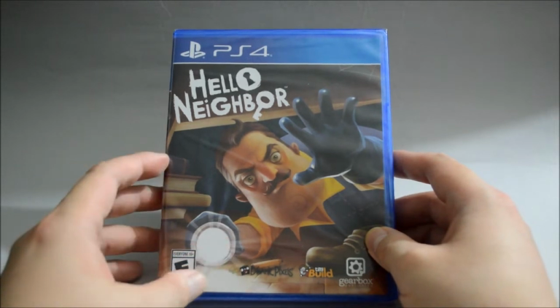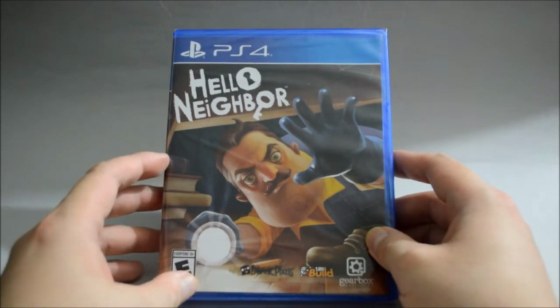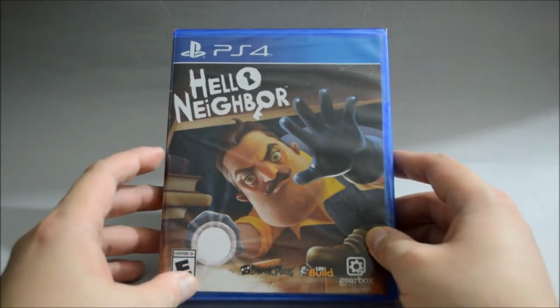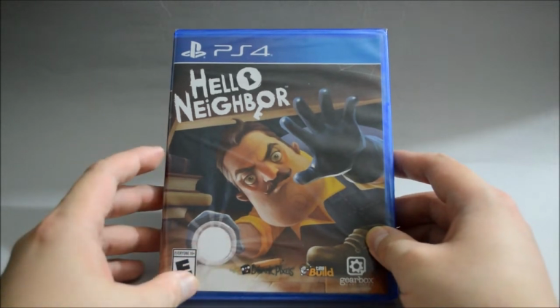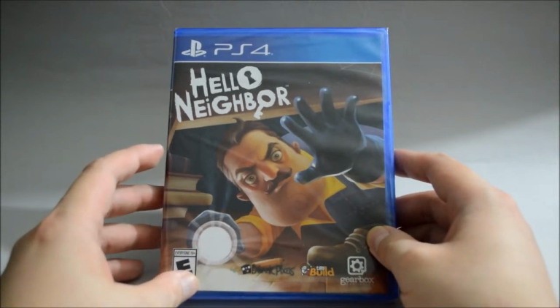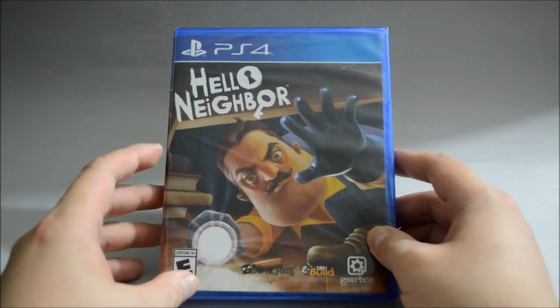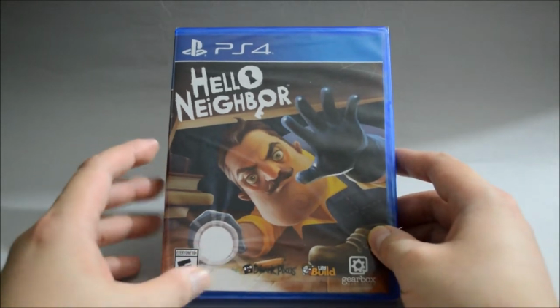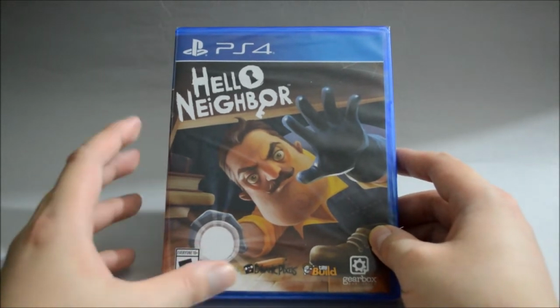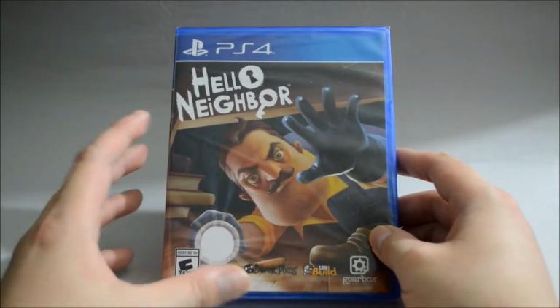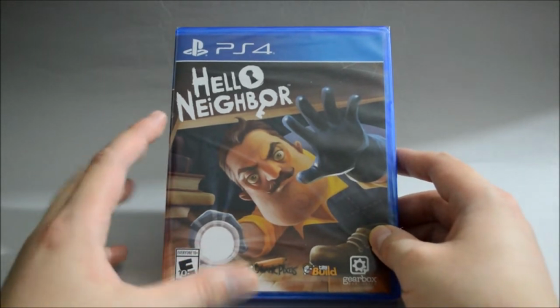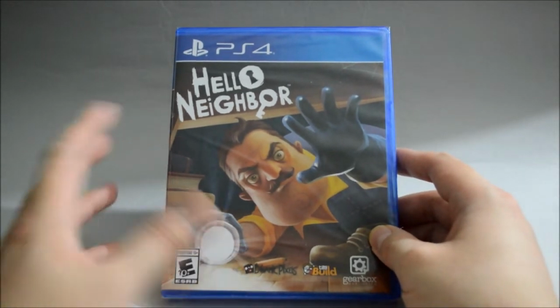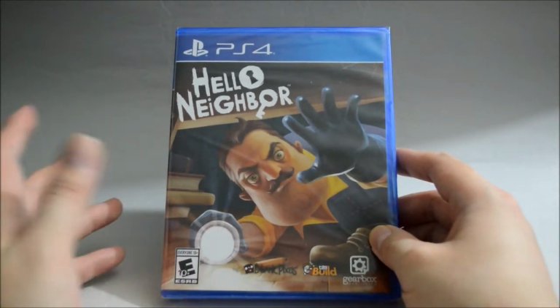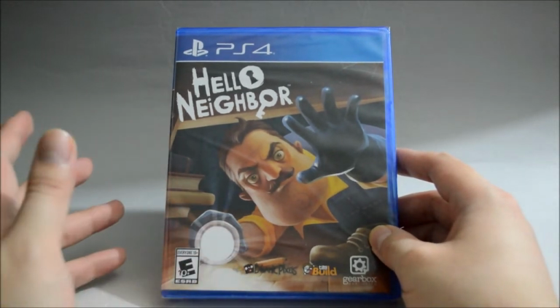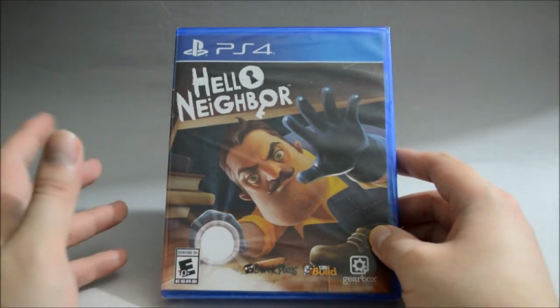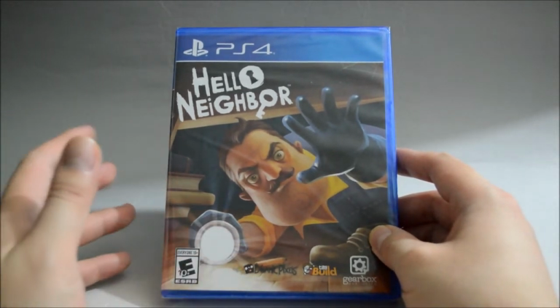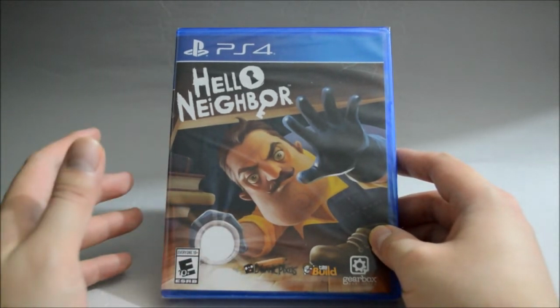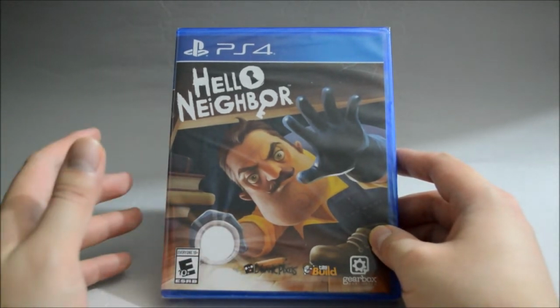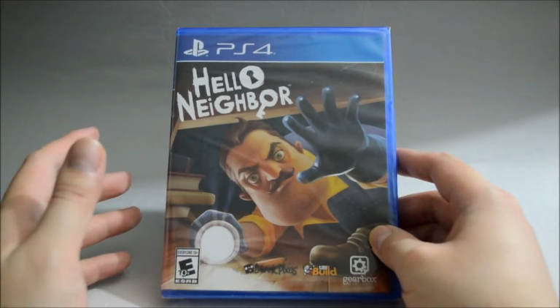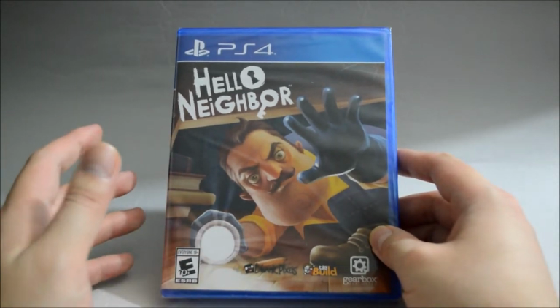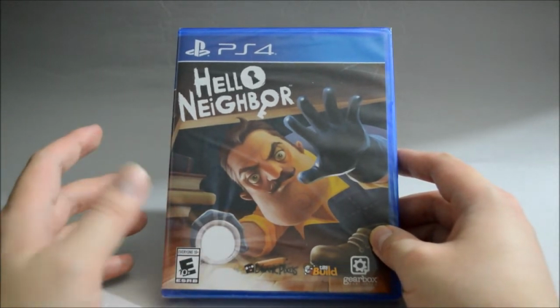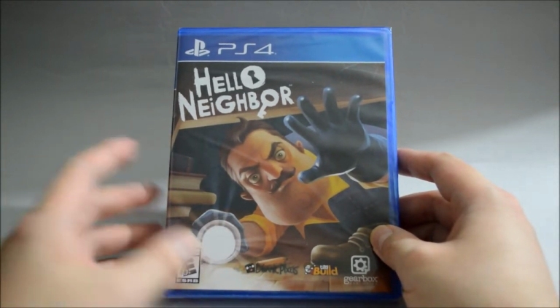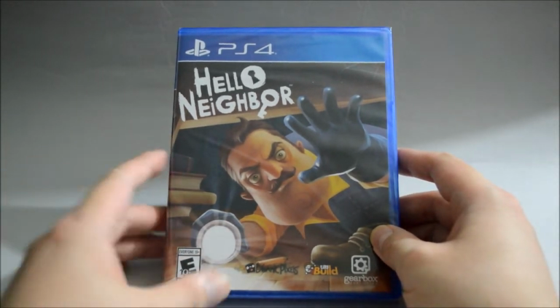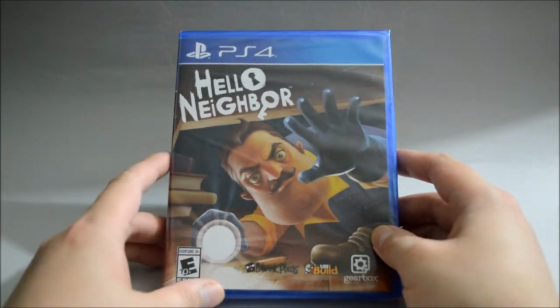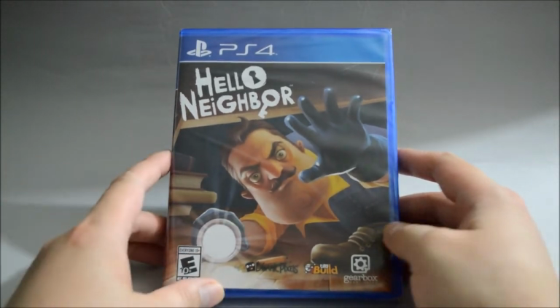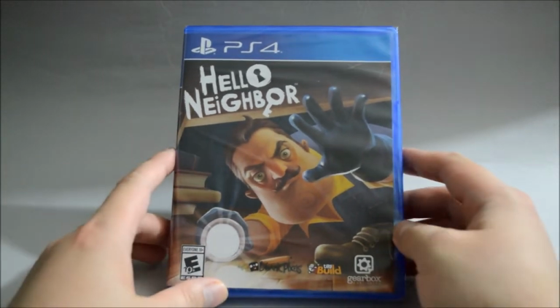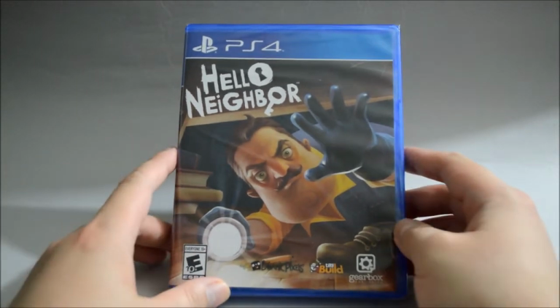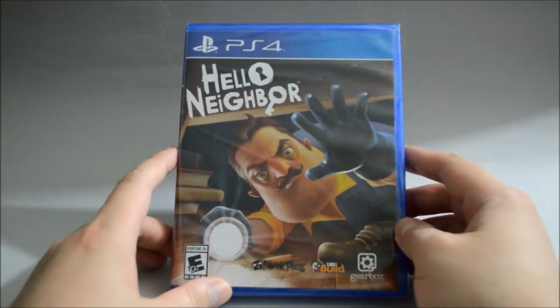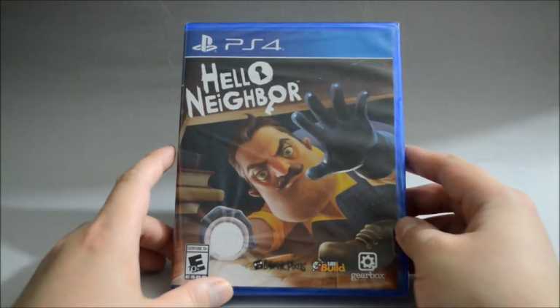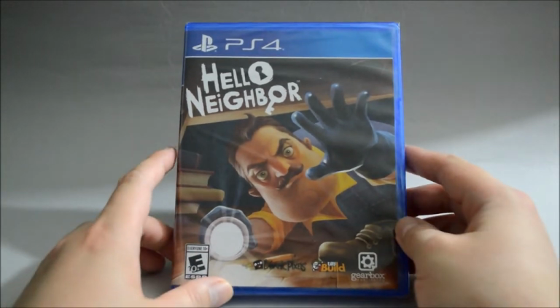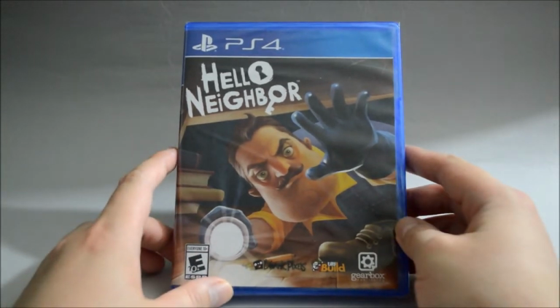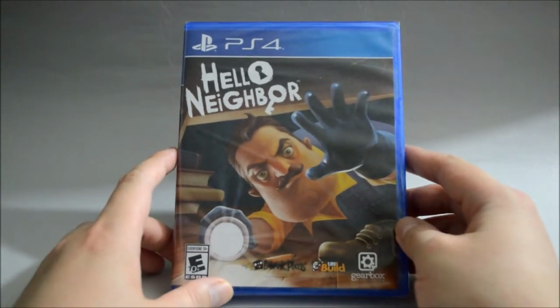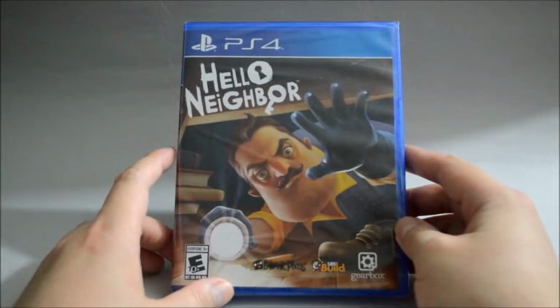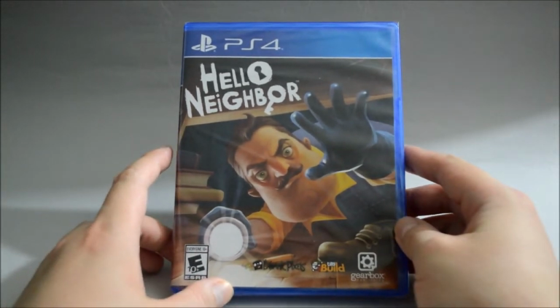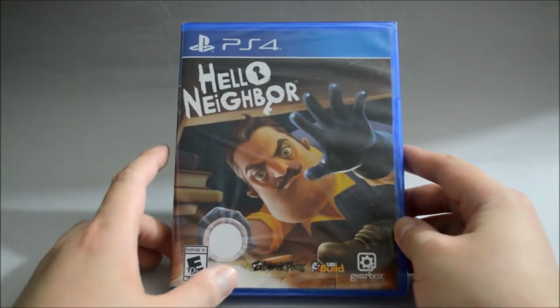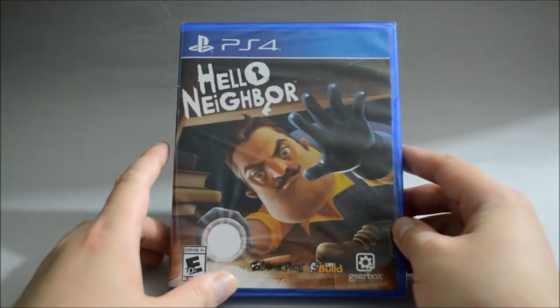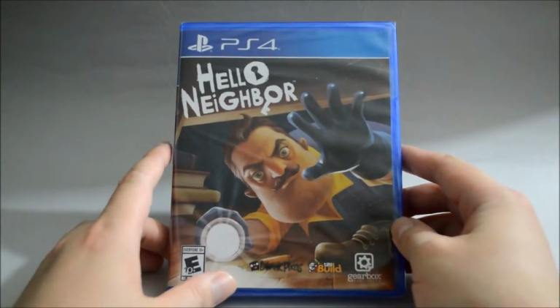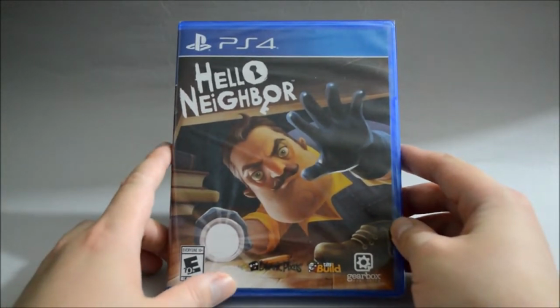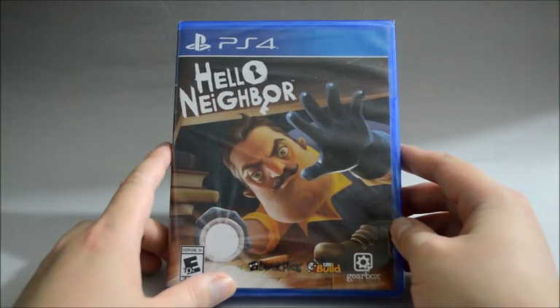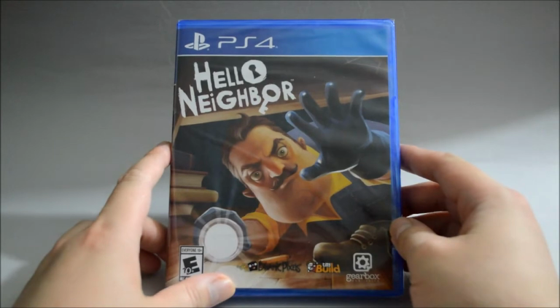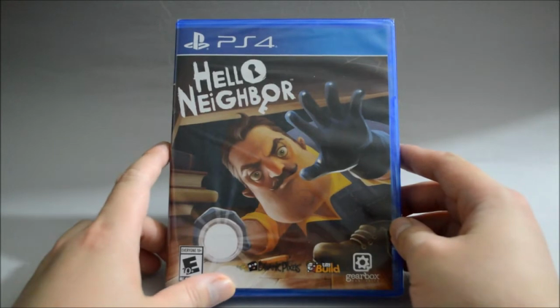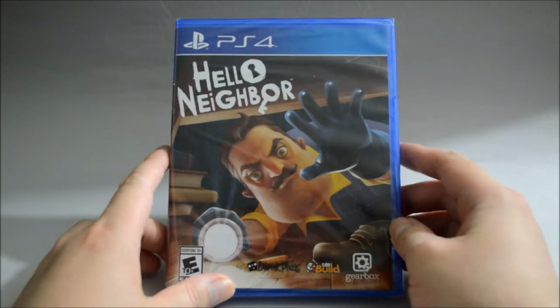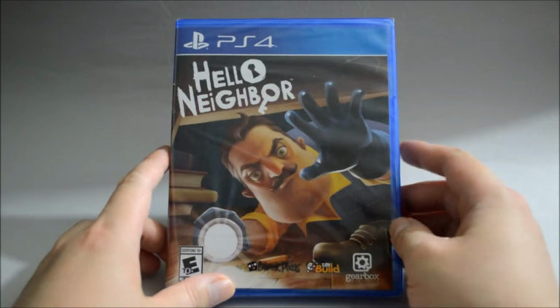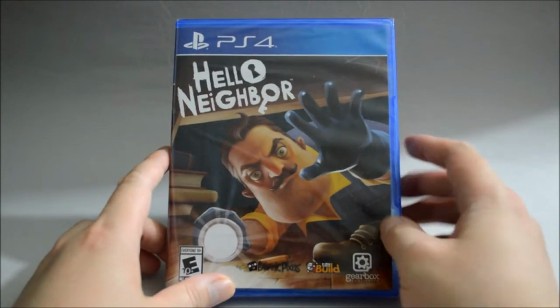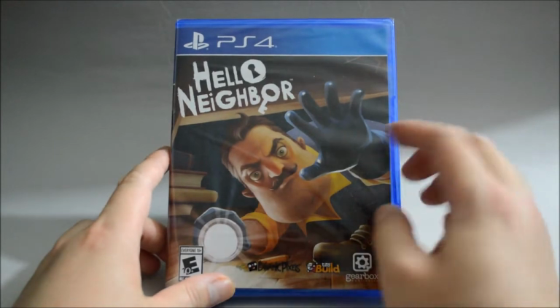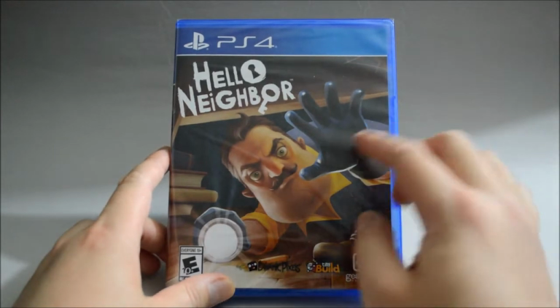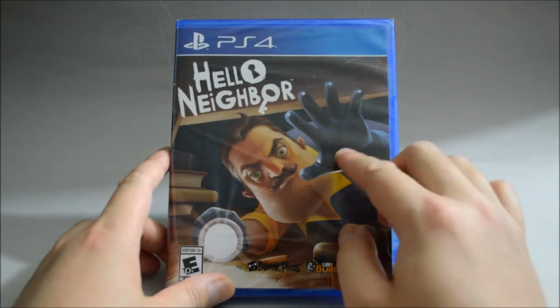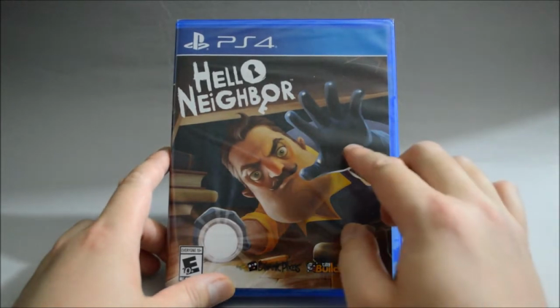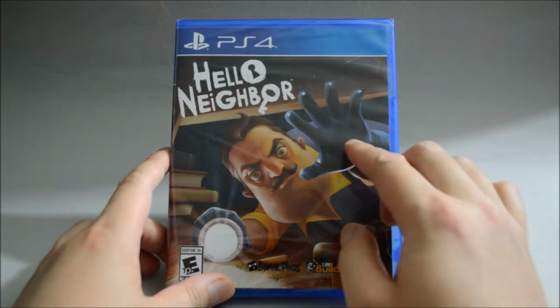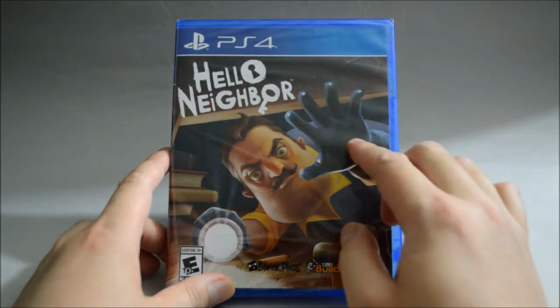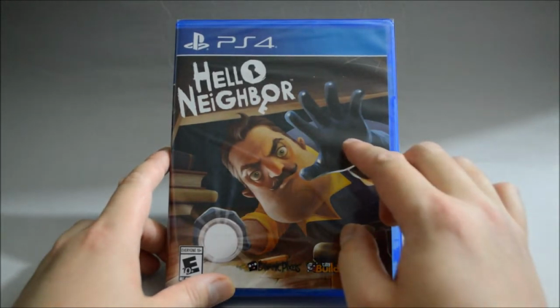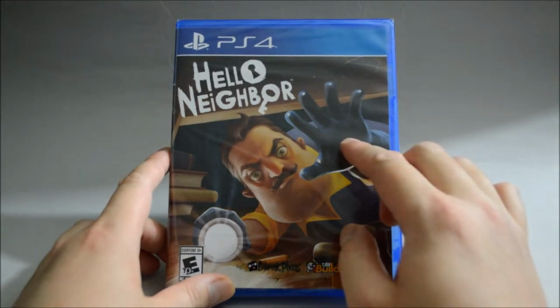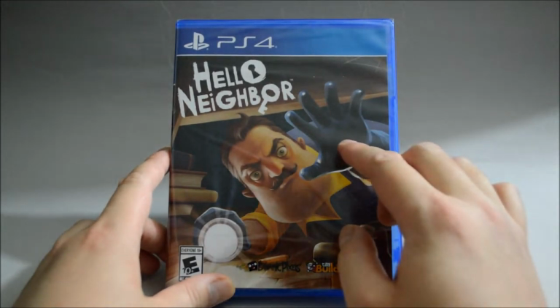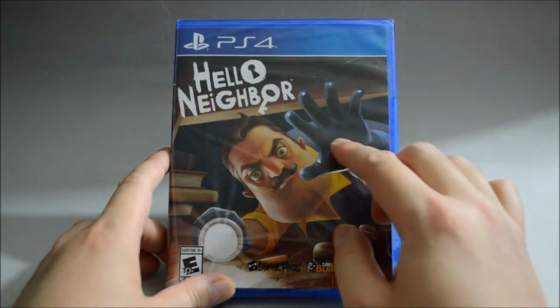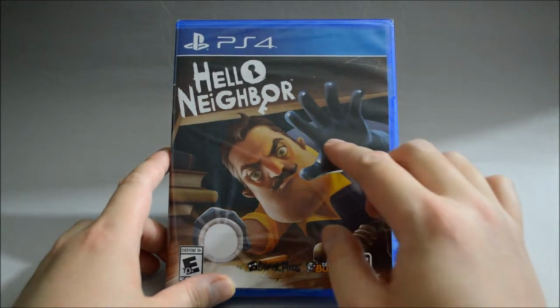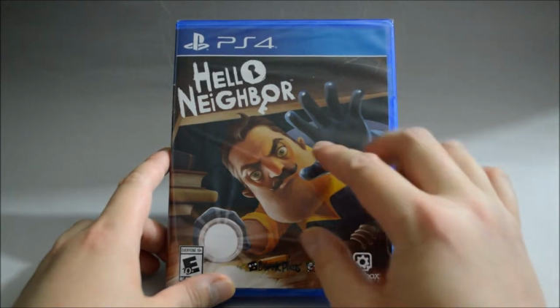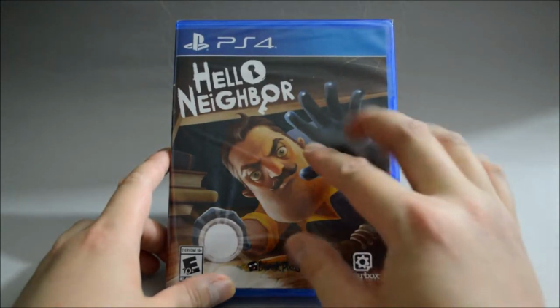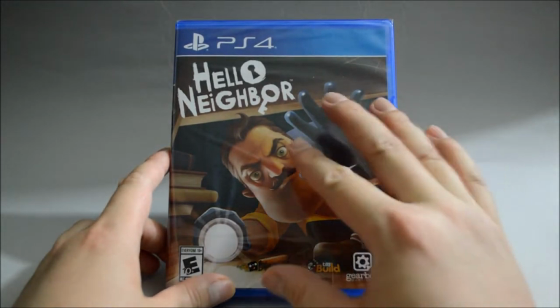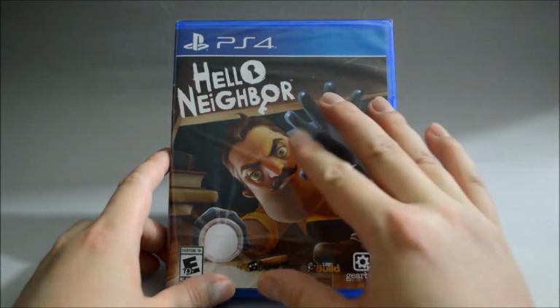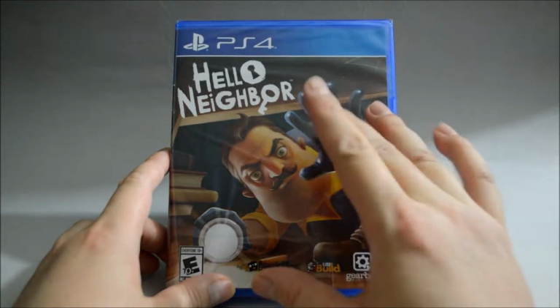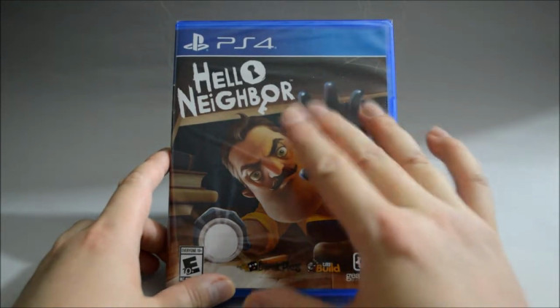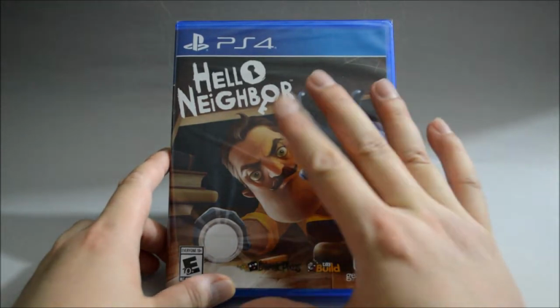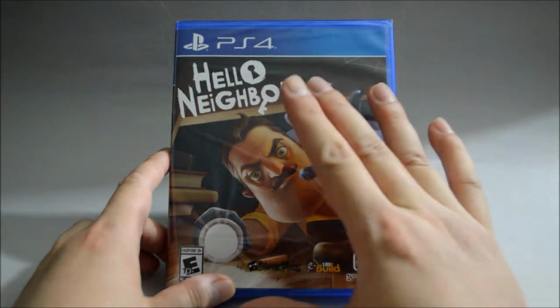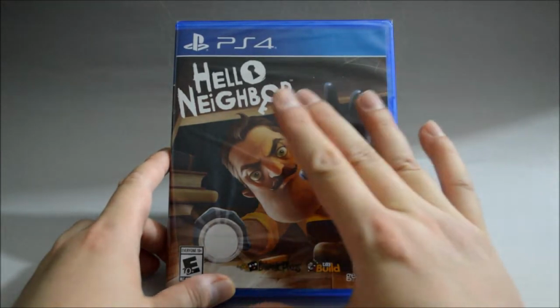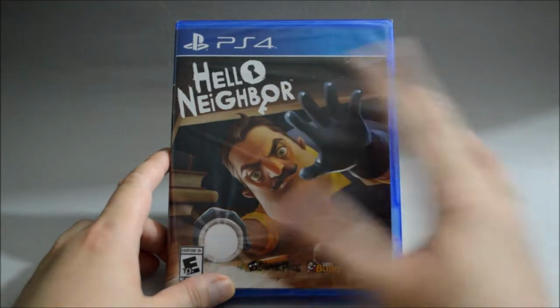I'll probably buy it when the price drops. So now let's check the cover. On the cover we see there's a creepy guy — looks like he's searching for the player.